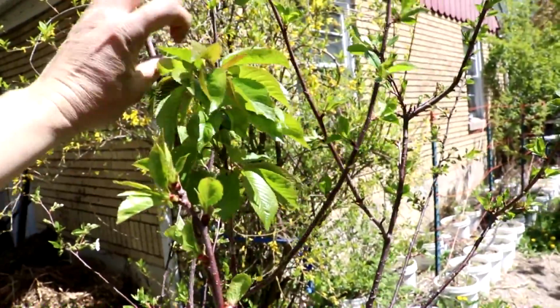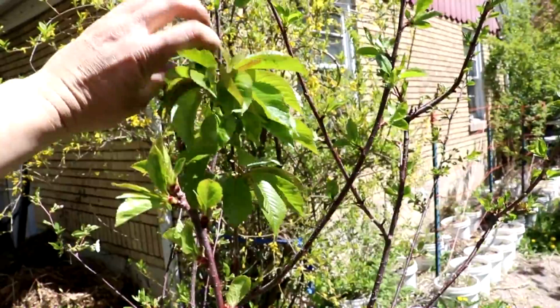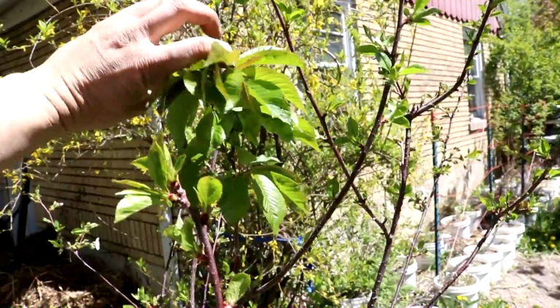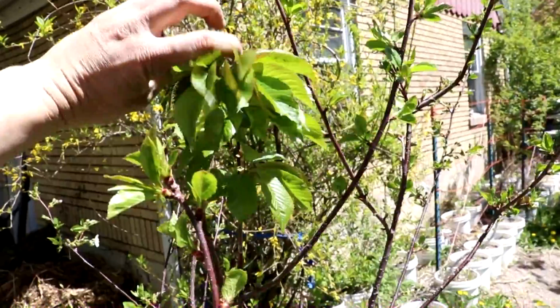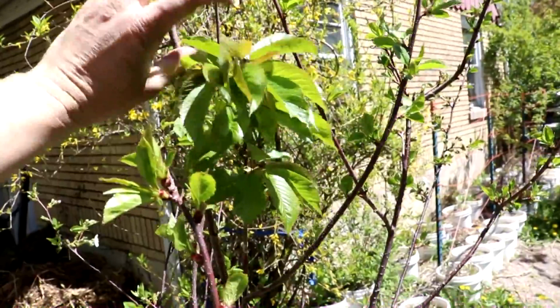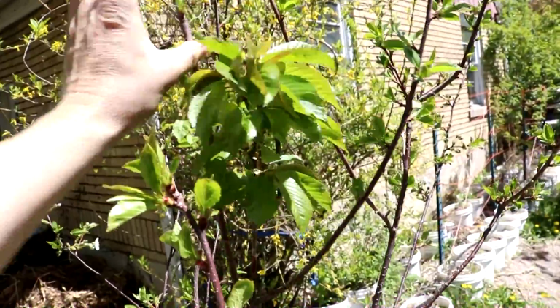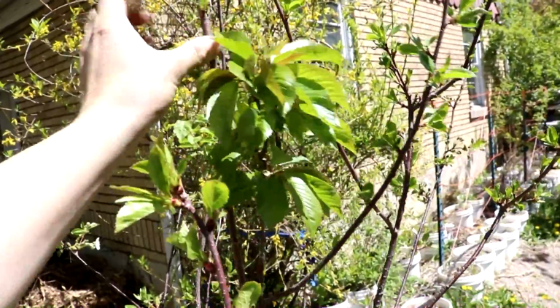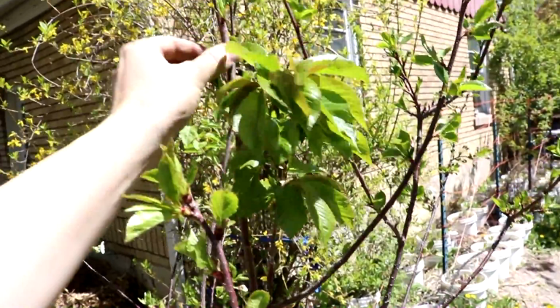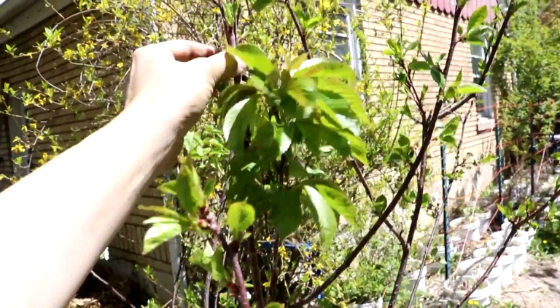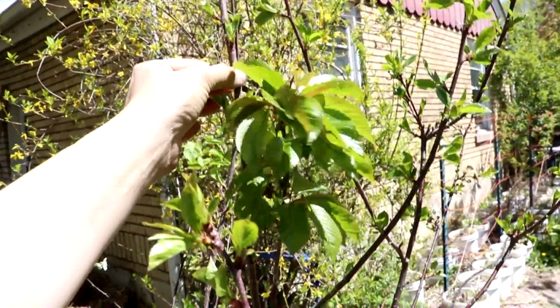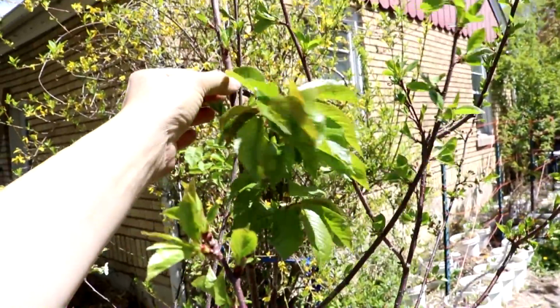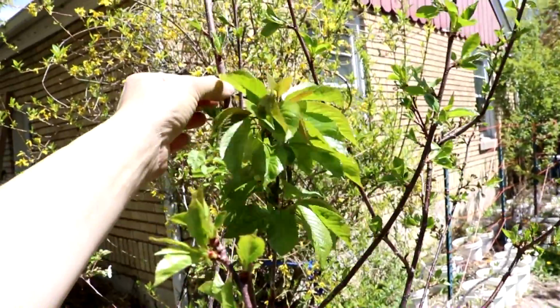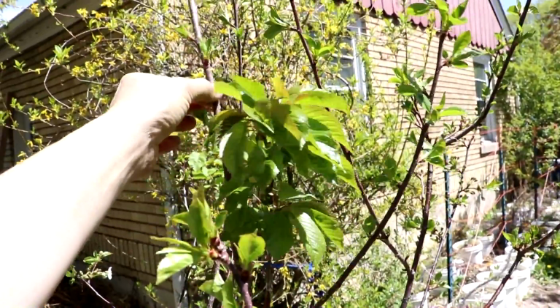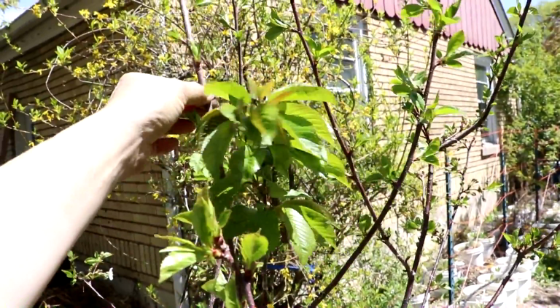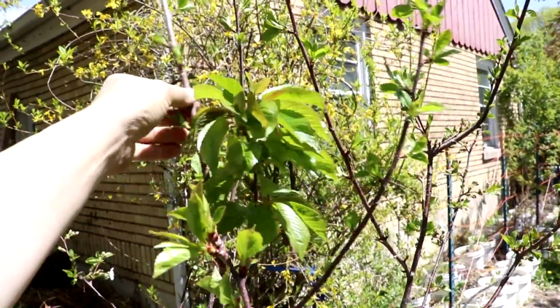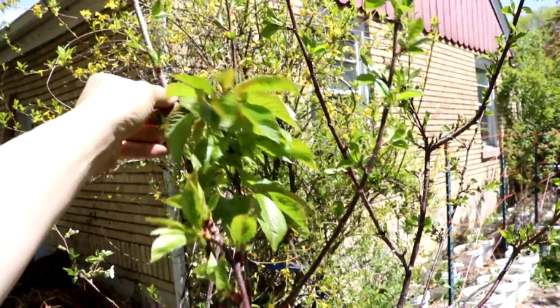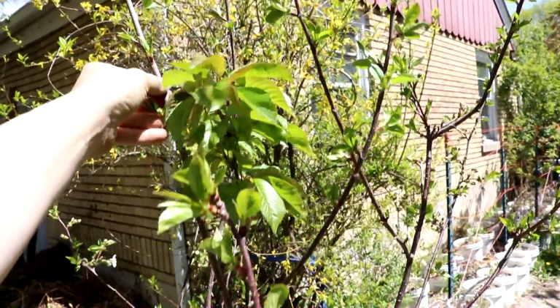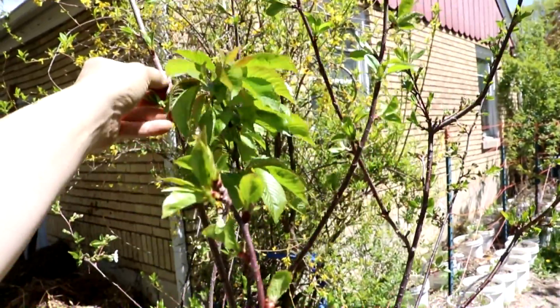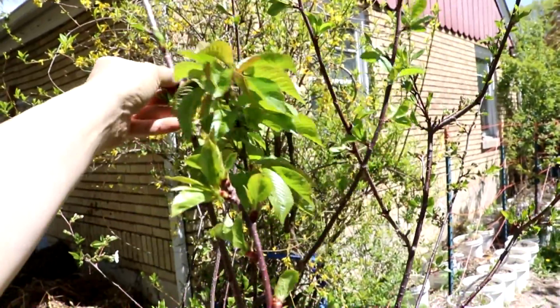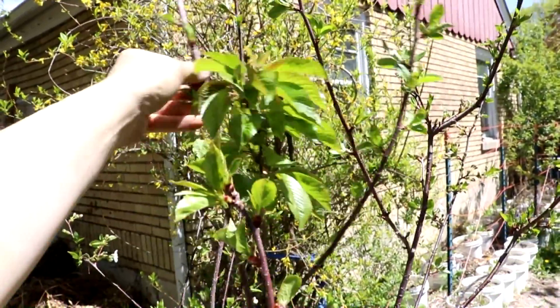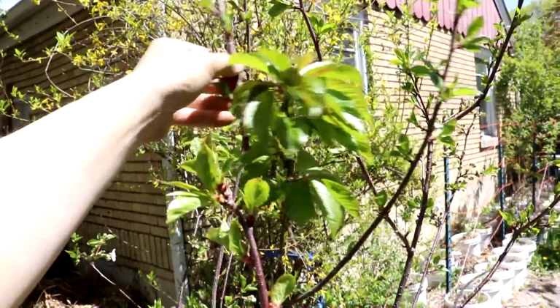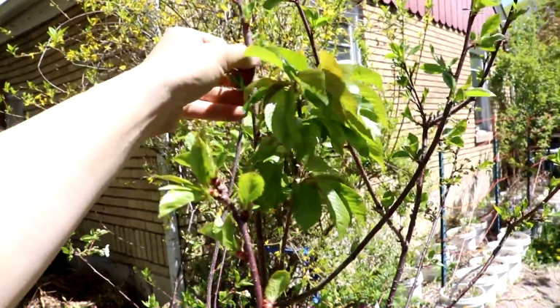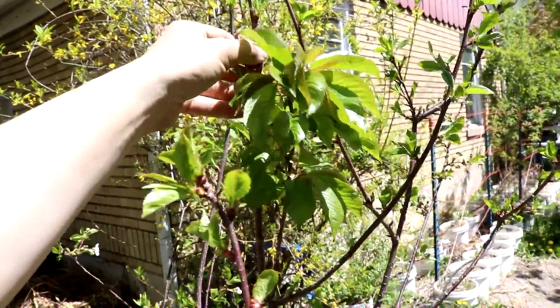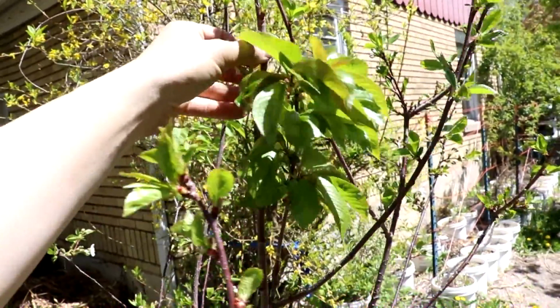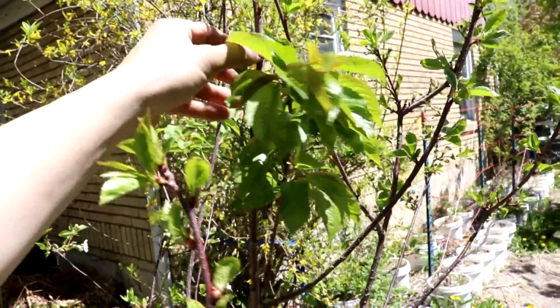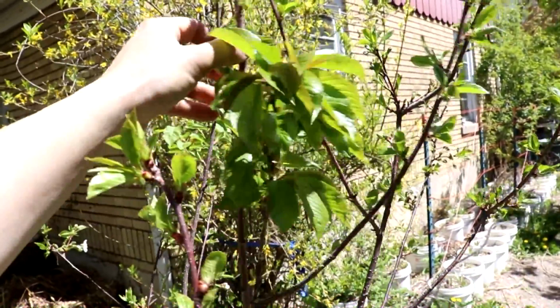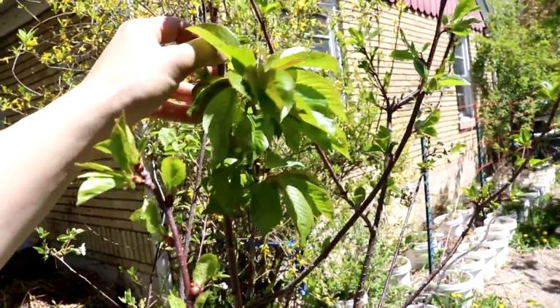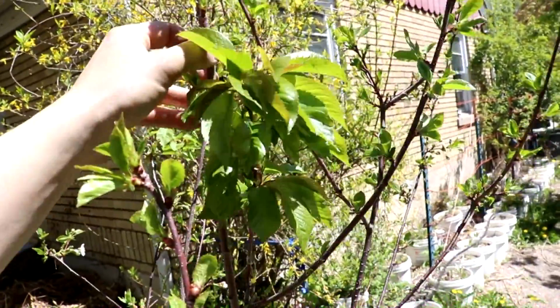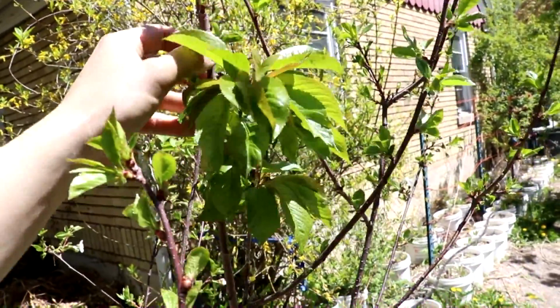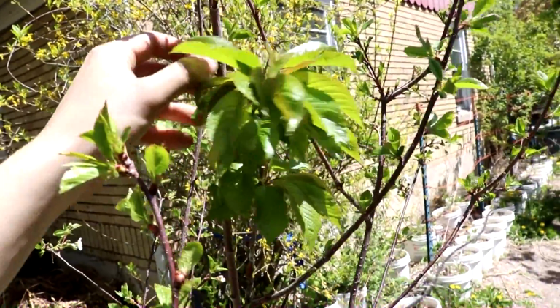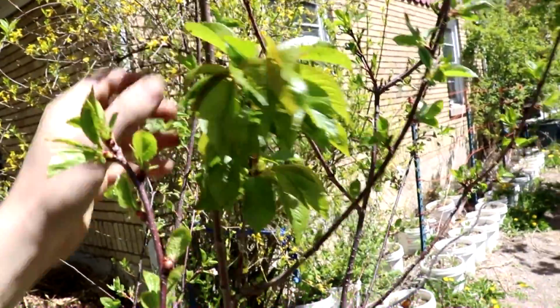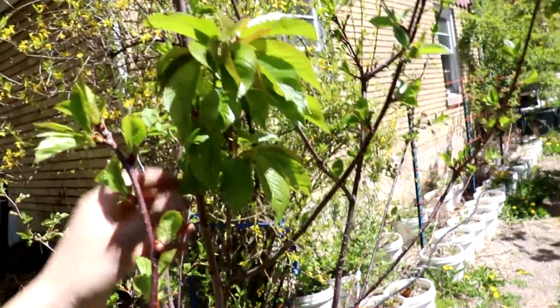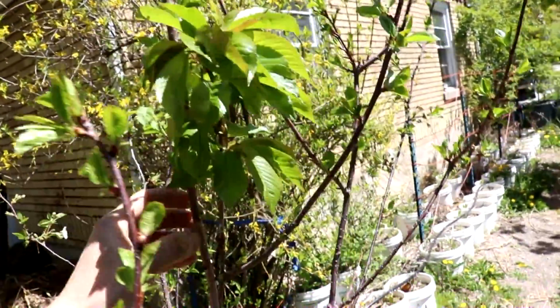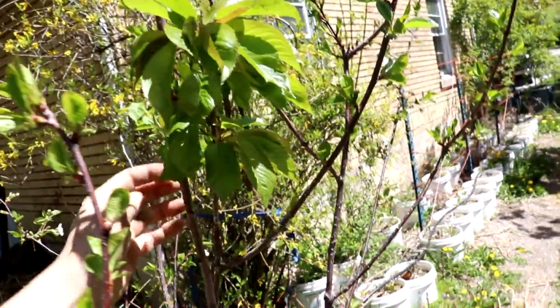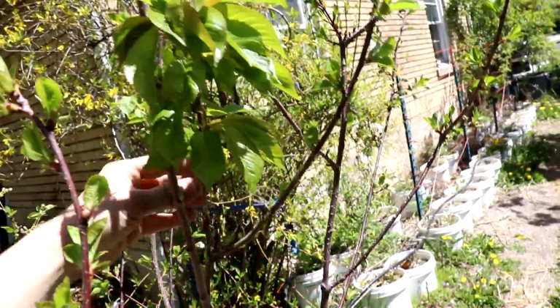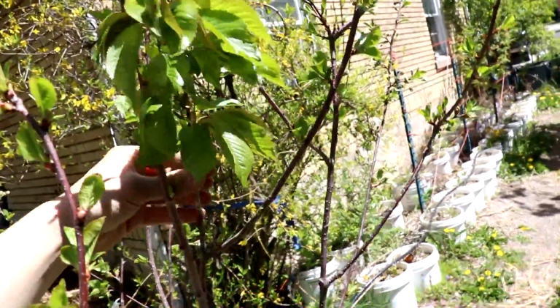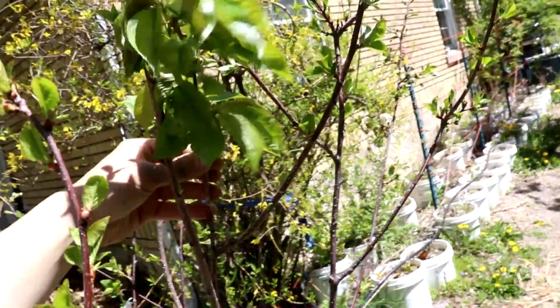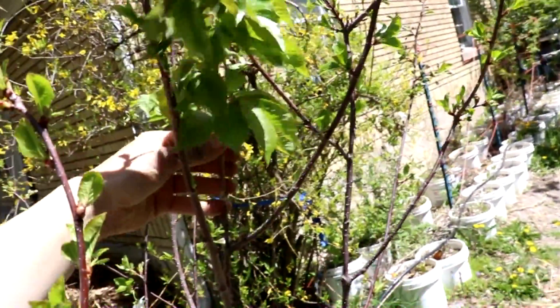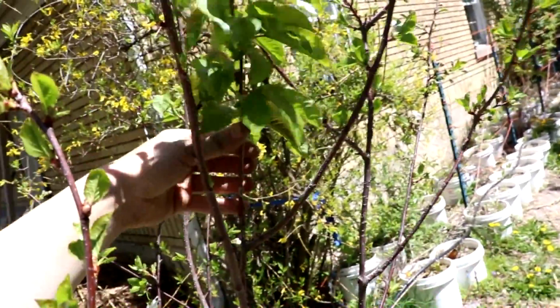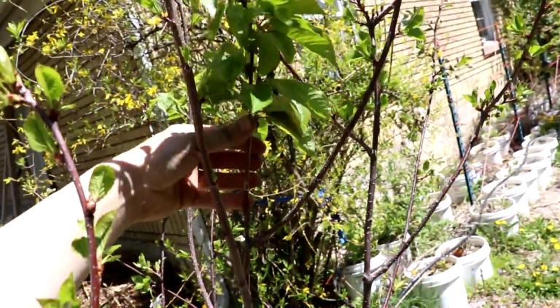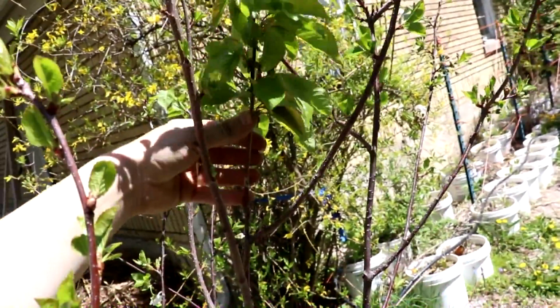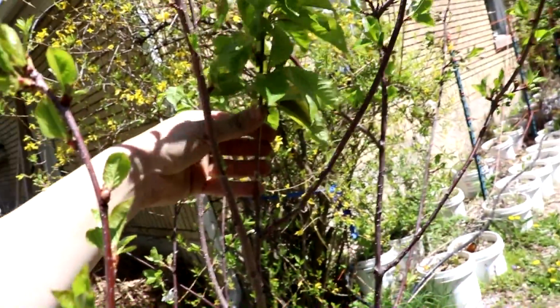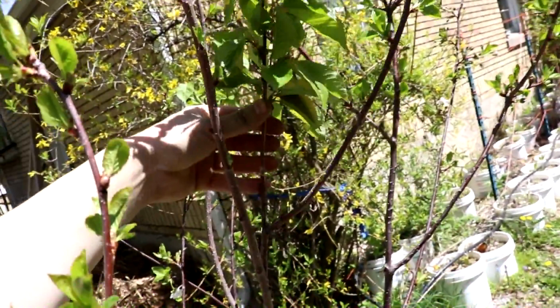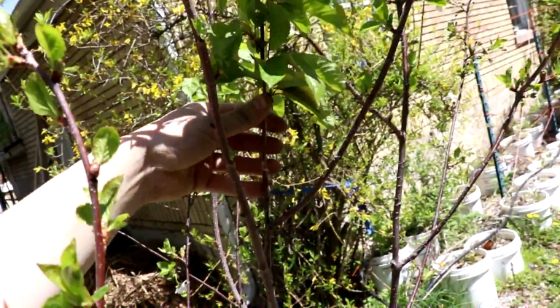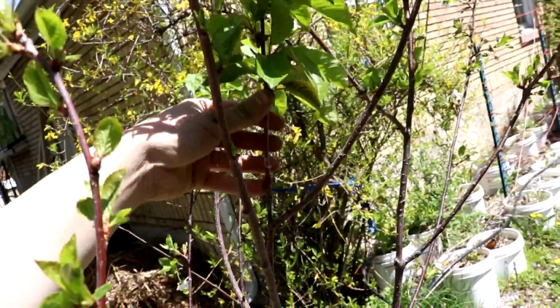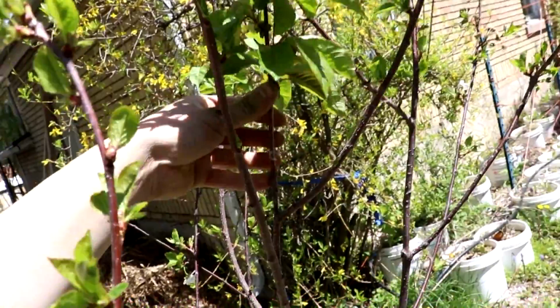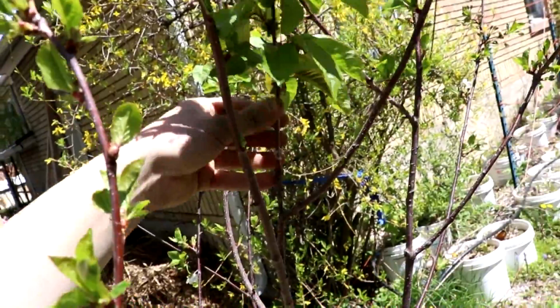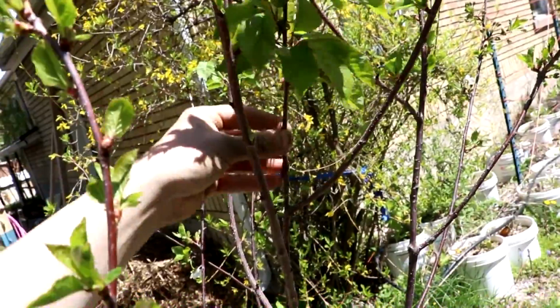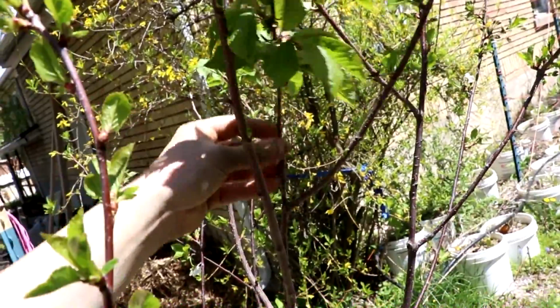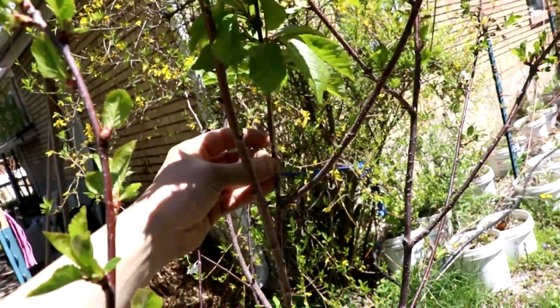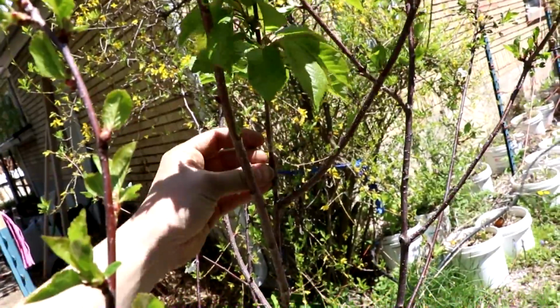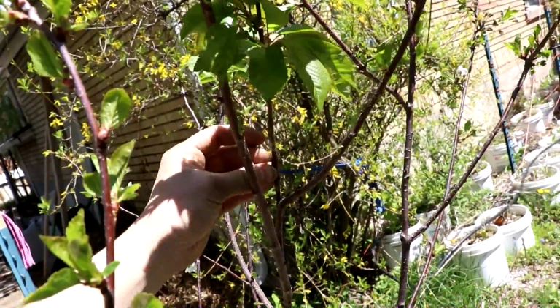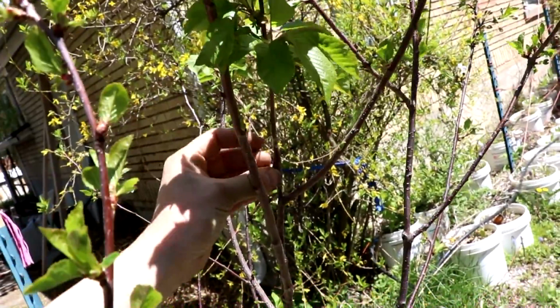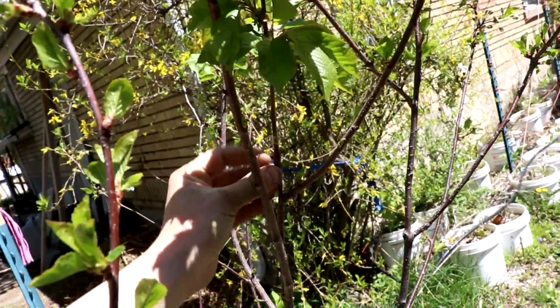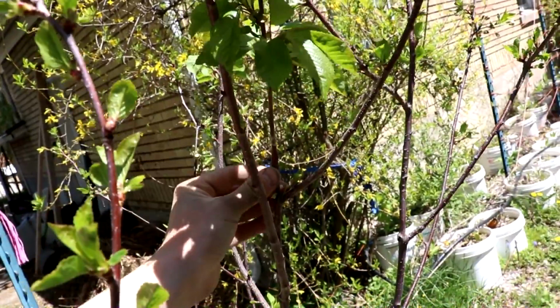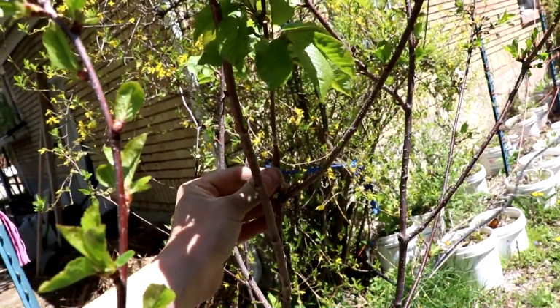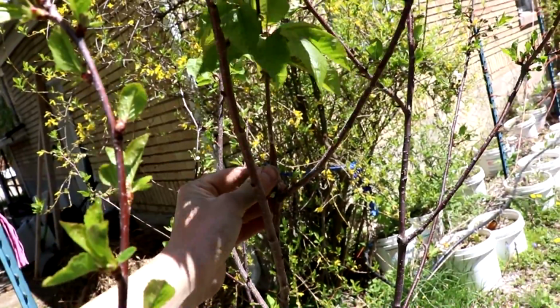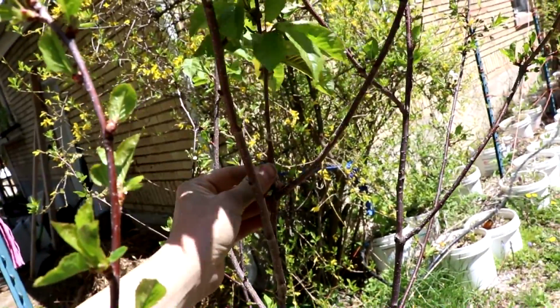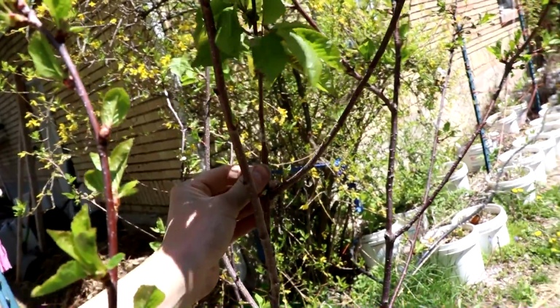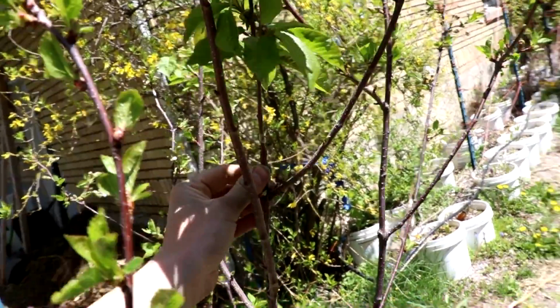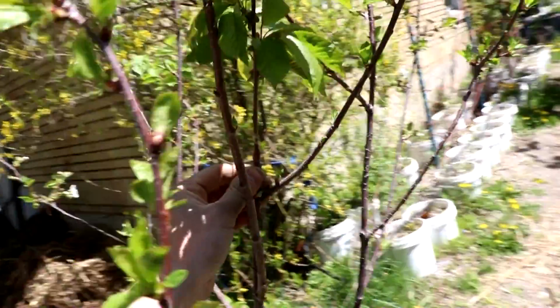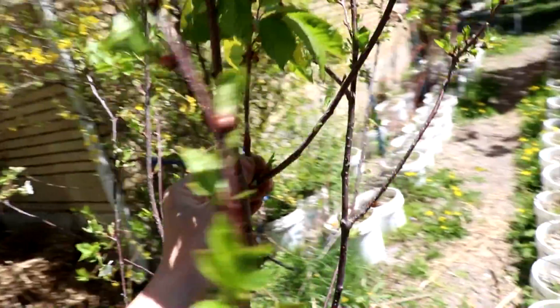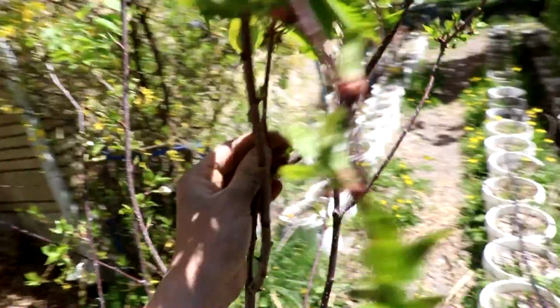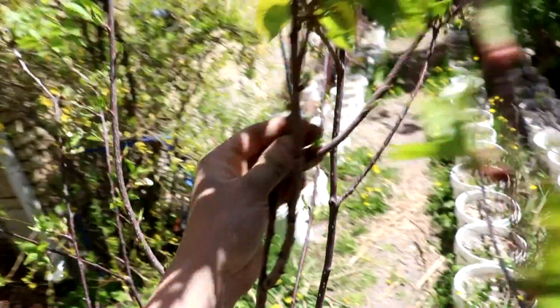This is a sweet cherry on a tart cherry. As you can see it's leafed out and it has survived. The graft union looks pretty good.